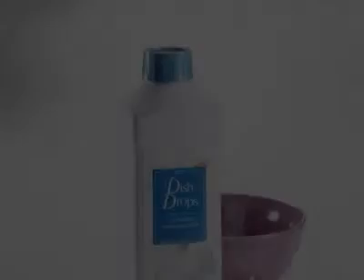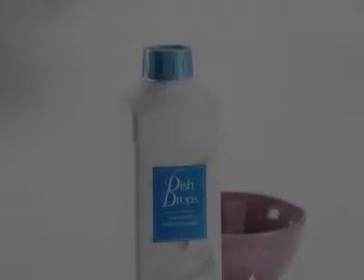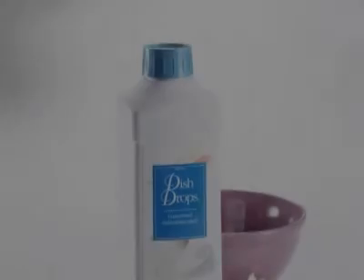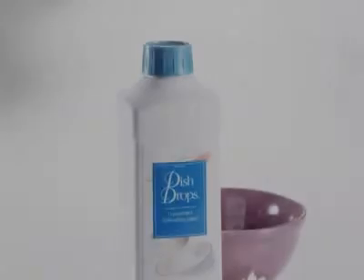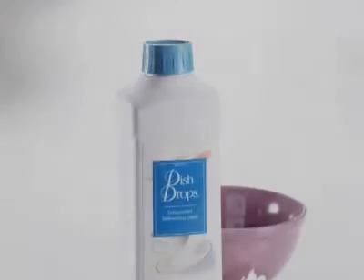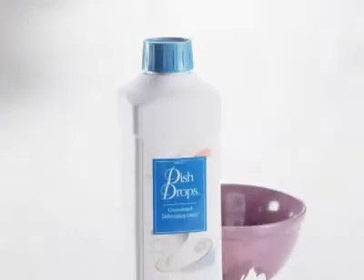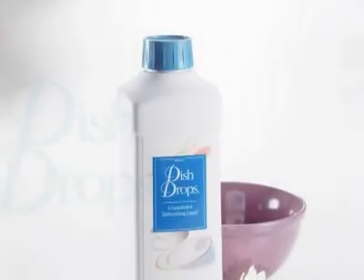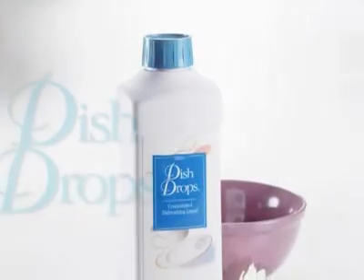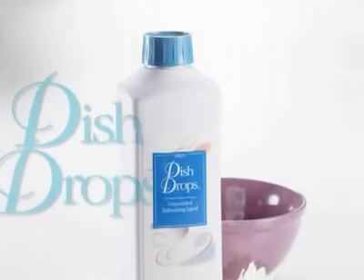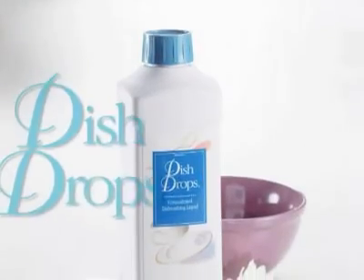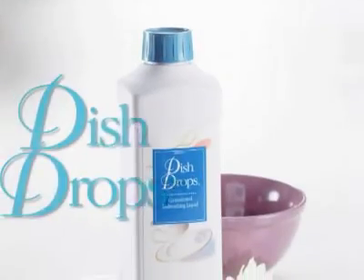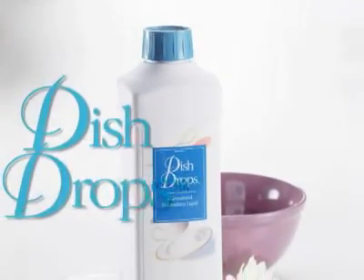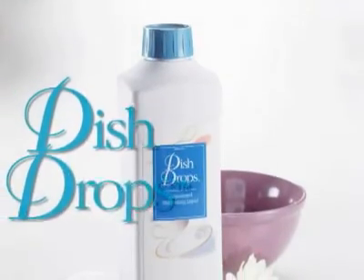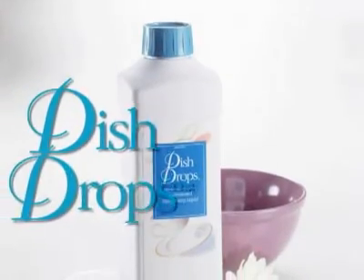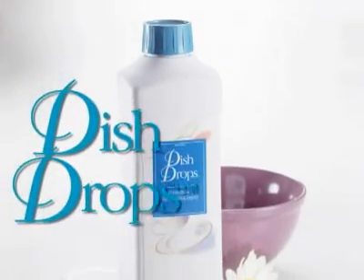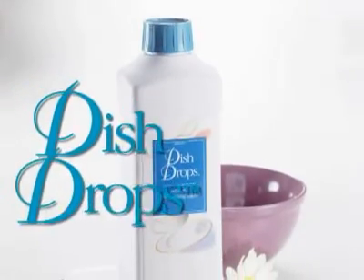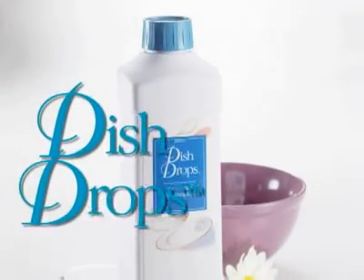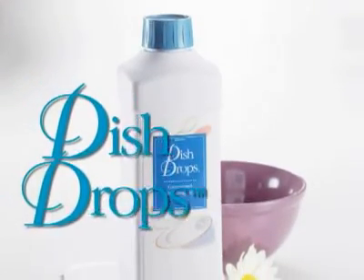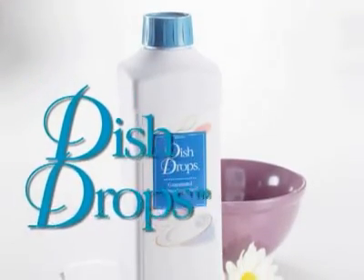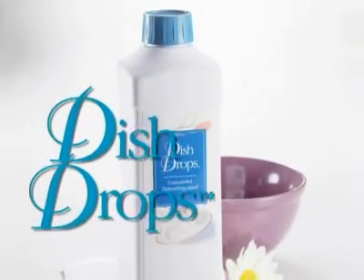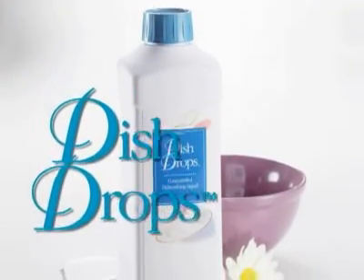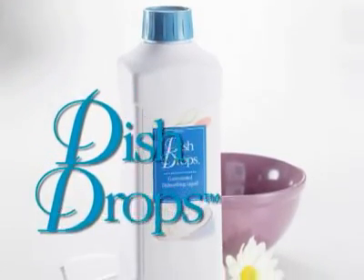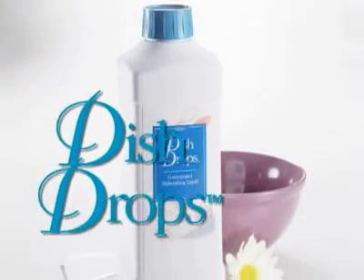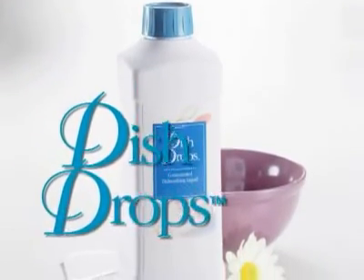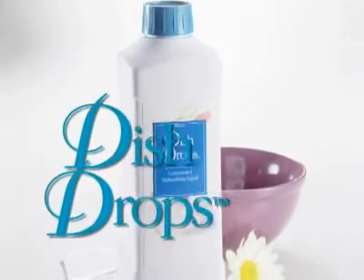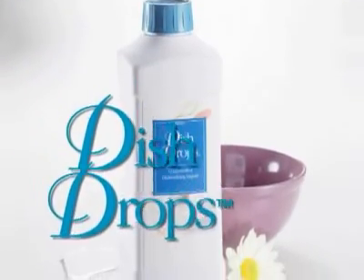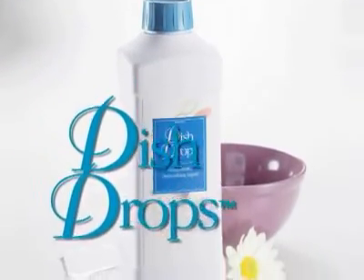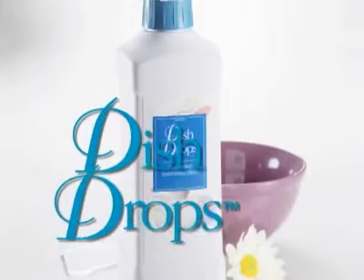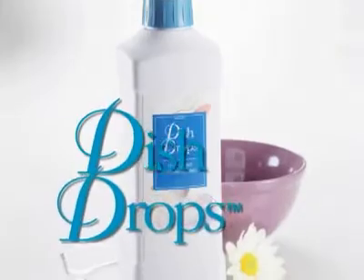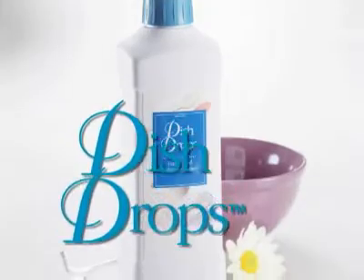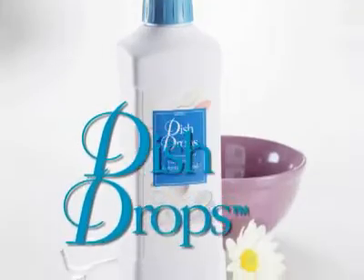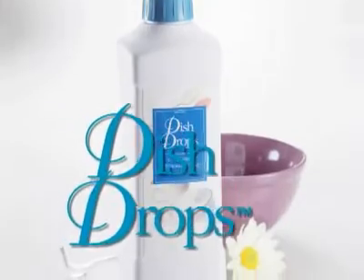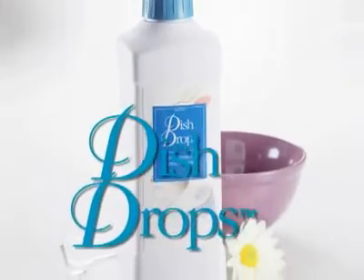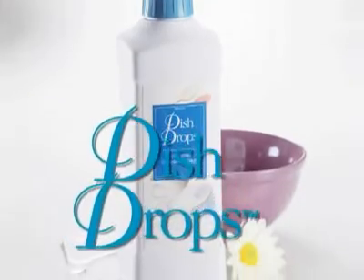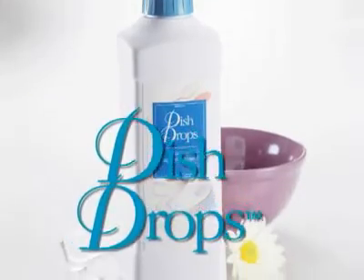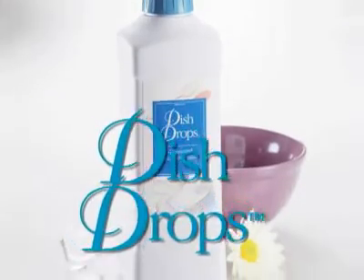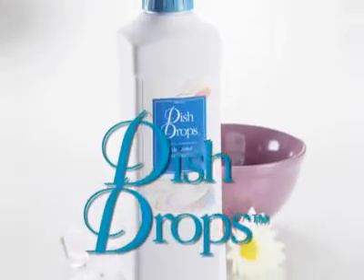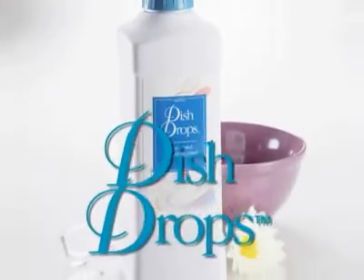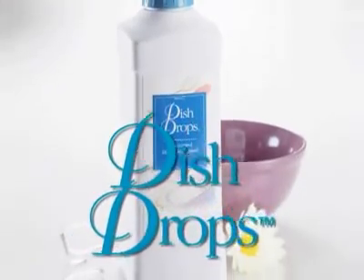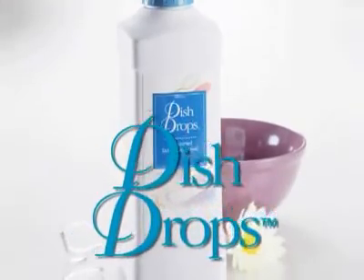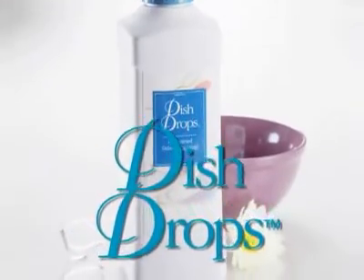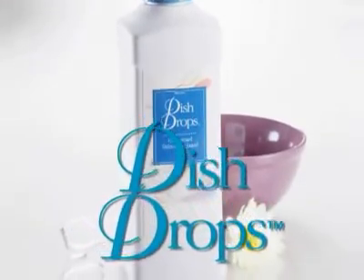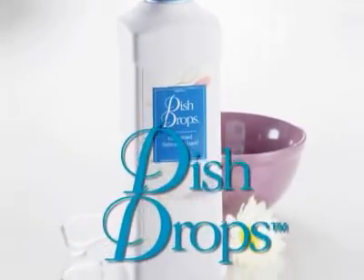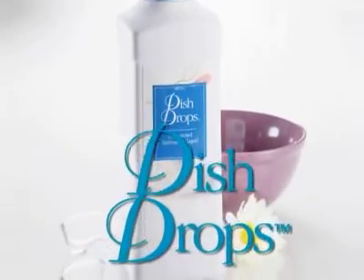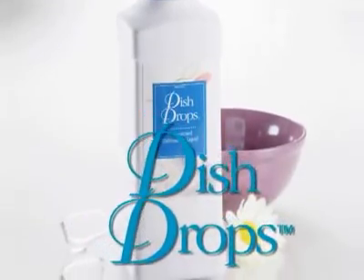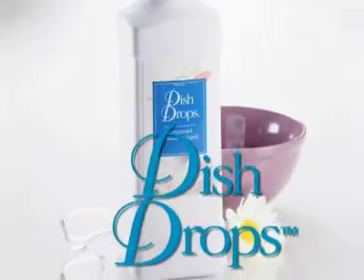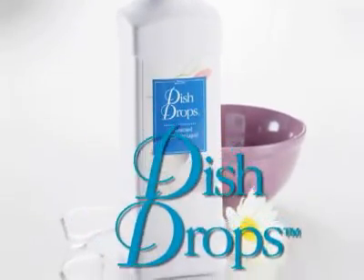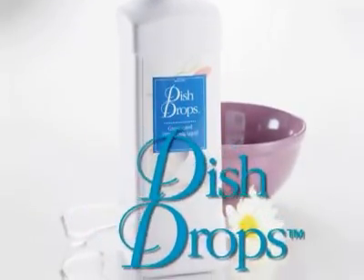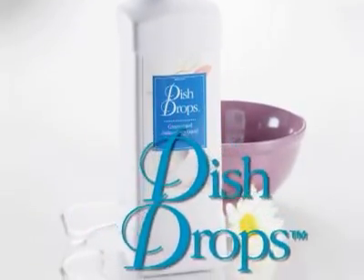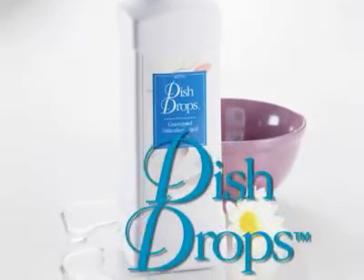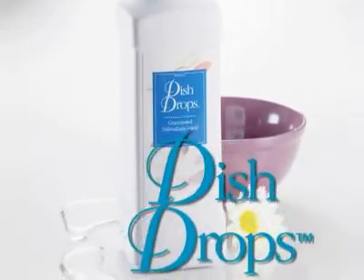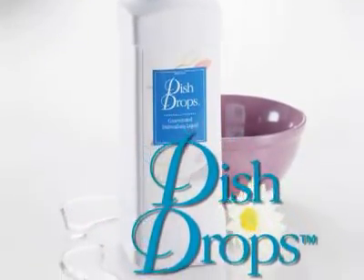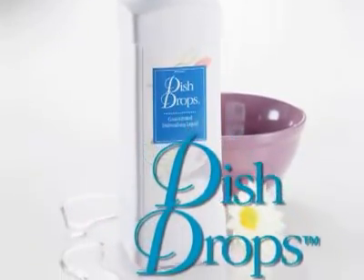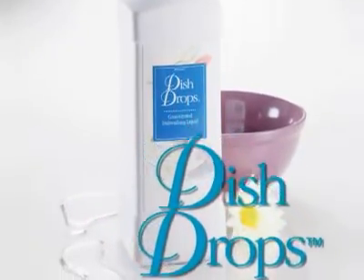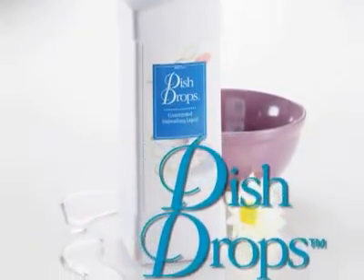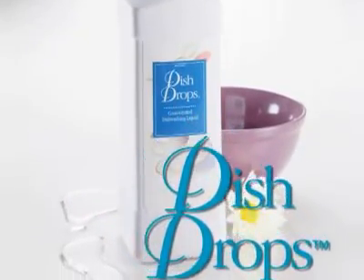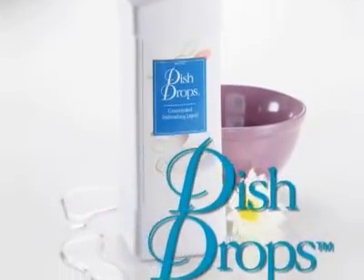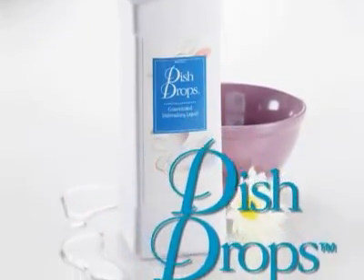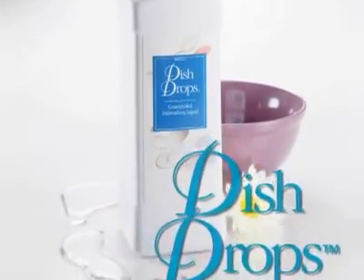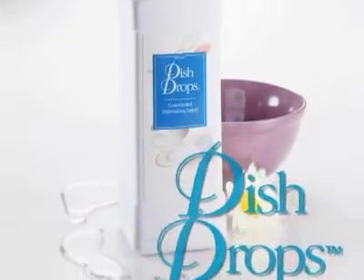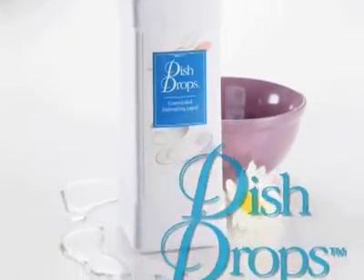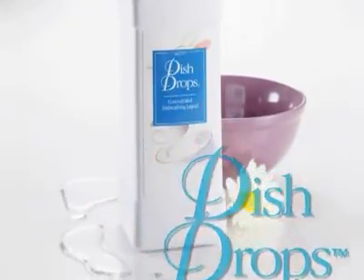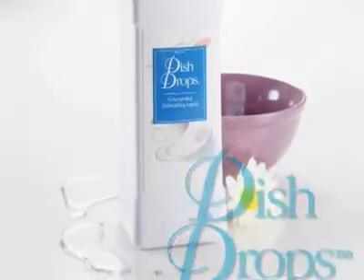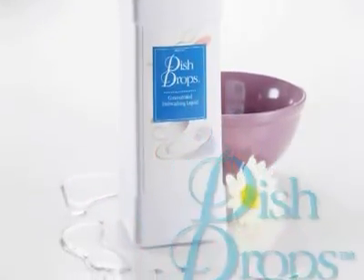Dish Drops Dishwashing Concentrate. The gentleness you want, the performance you need for the way you do dishes.